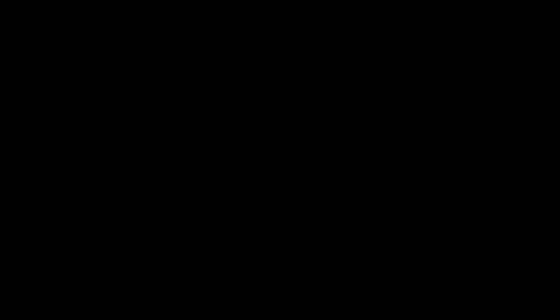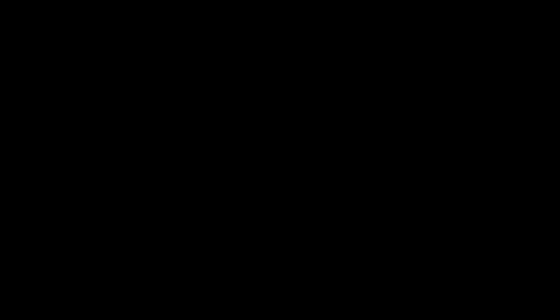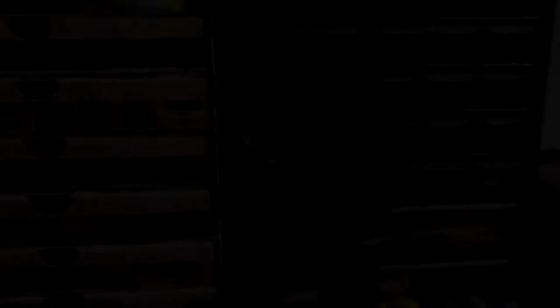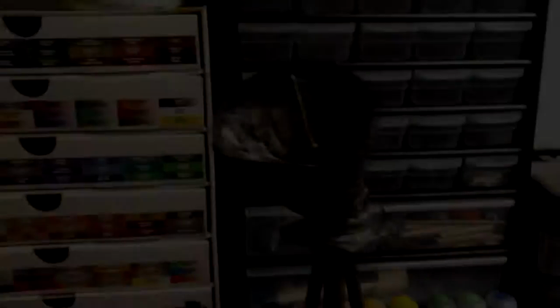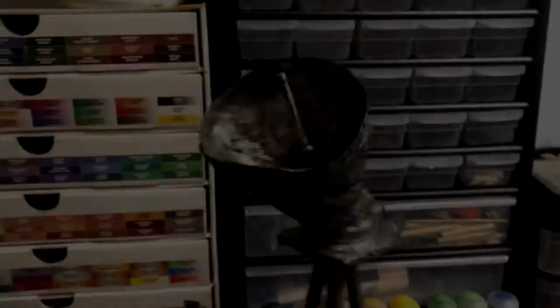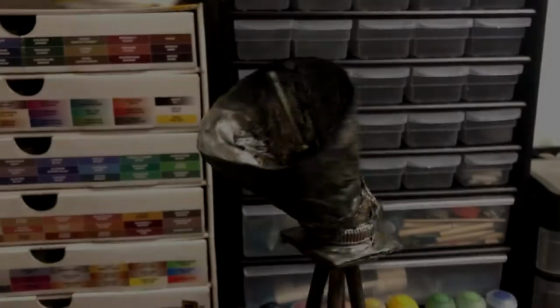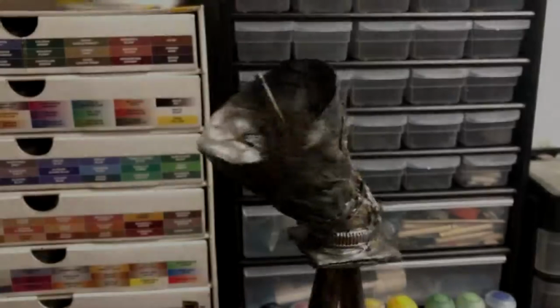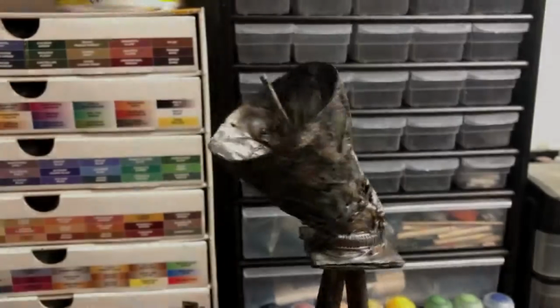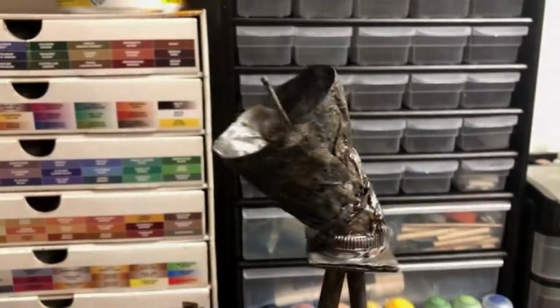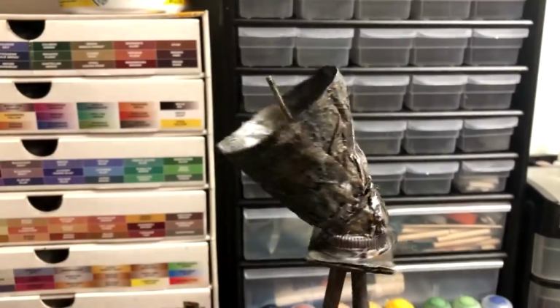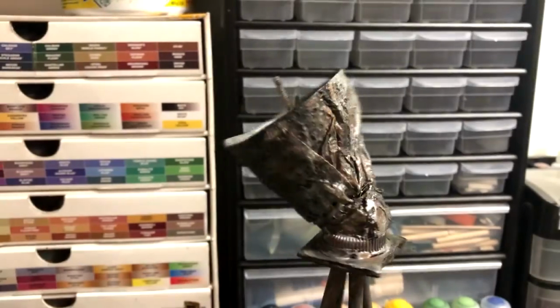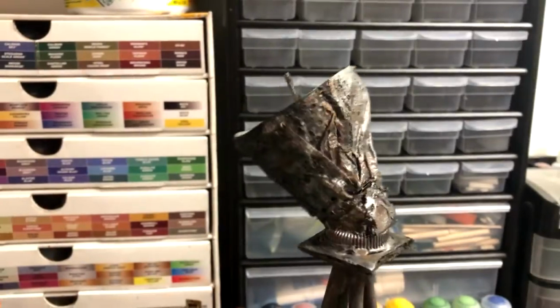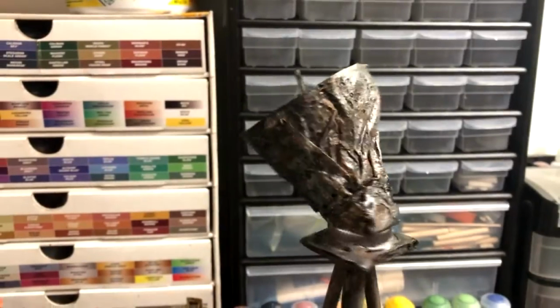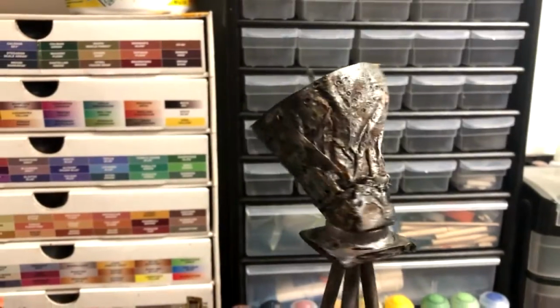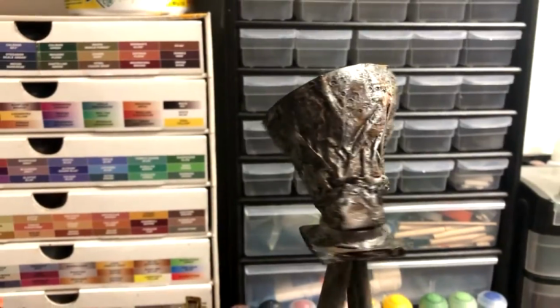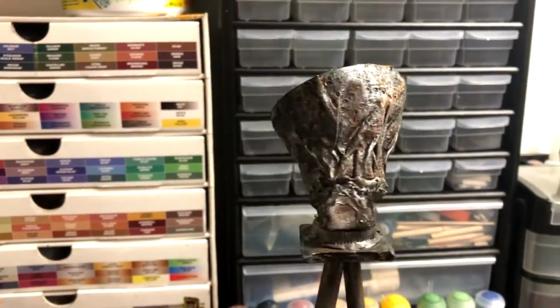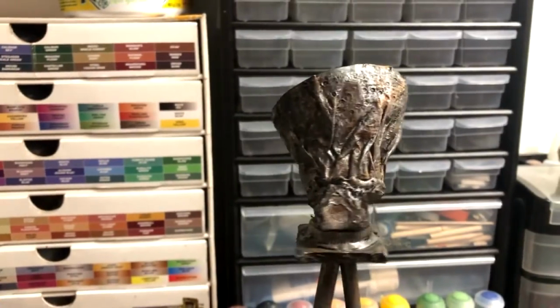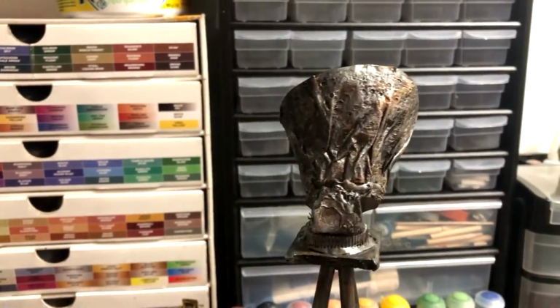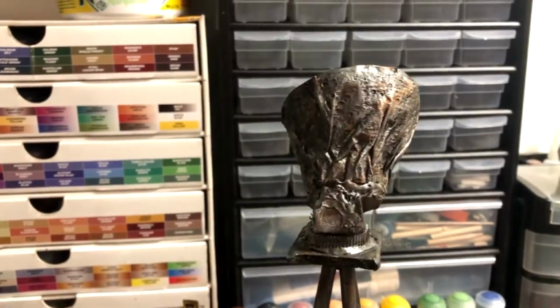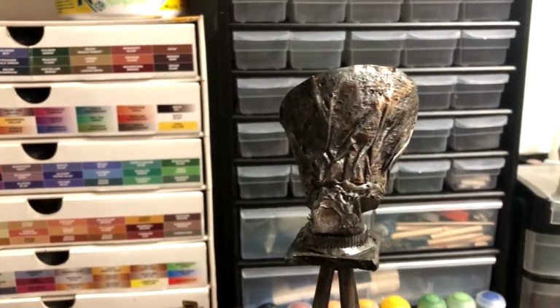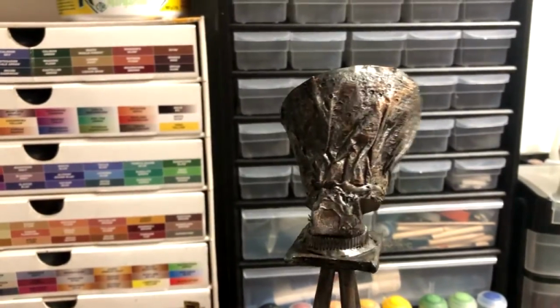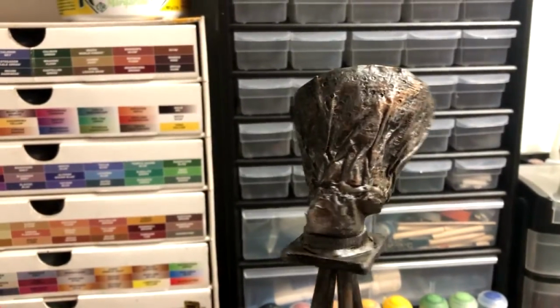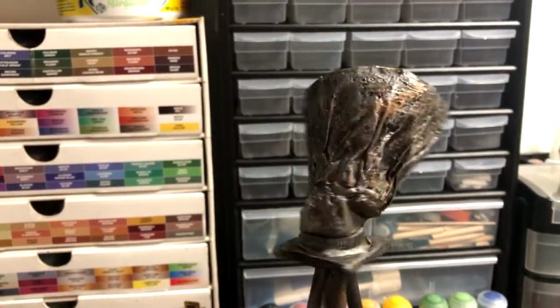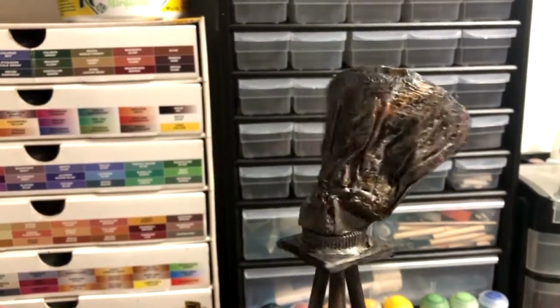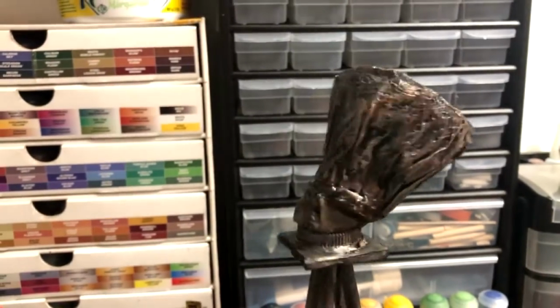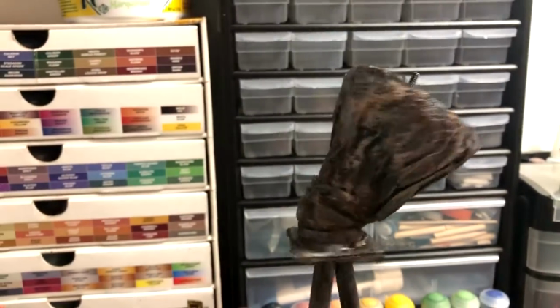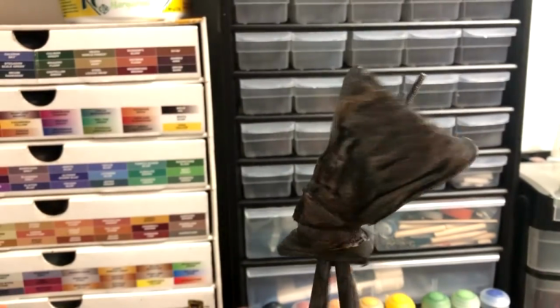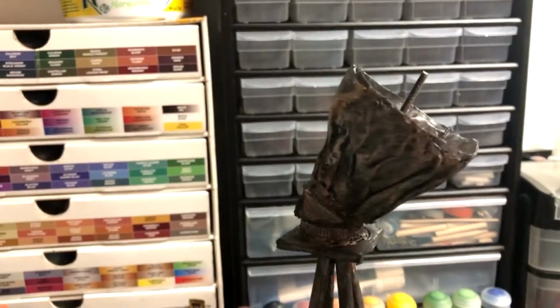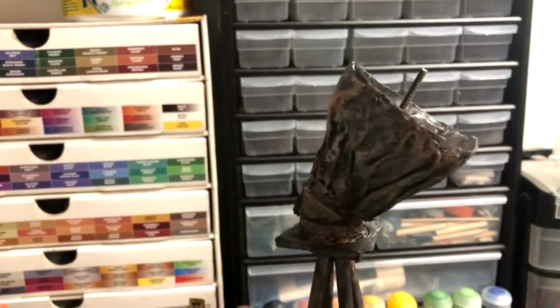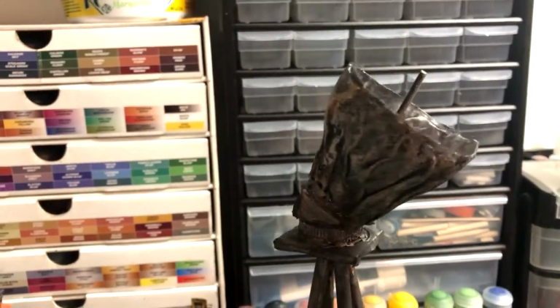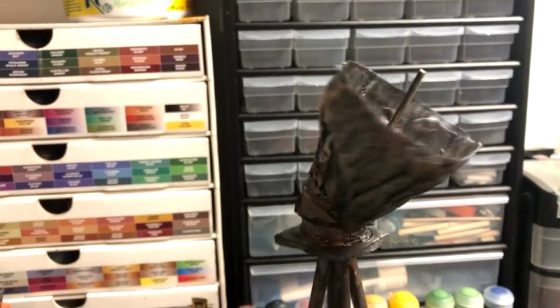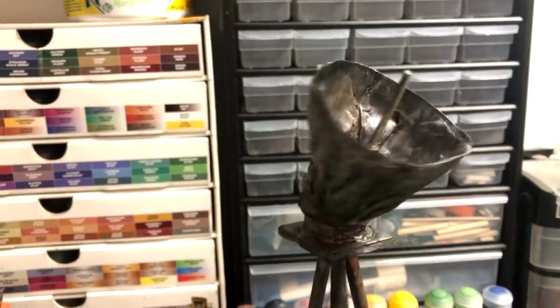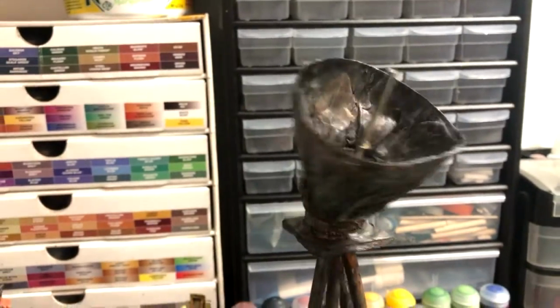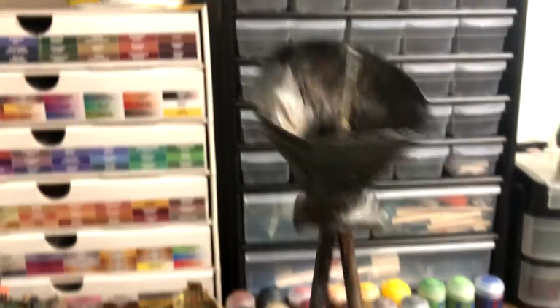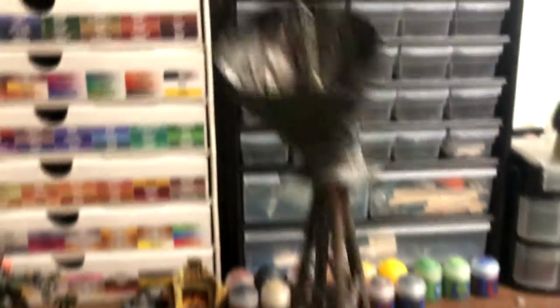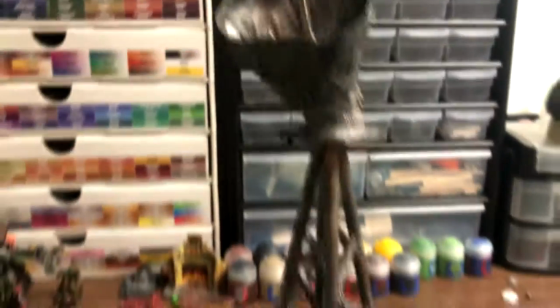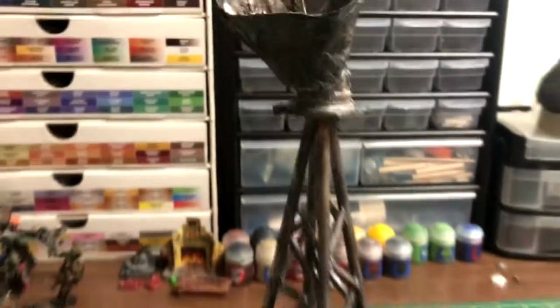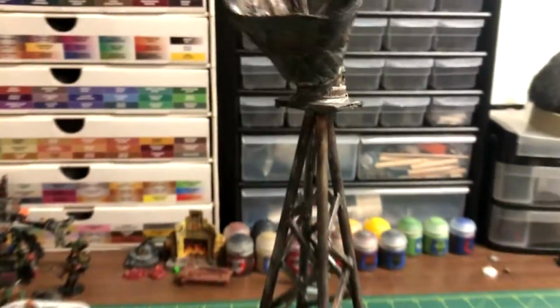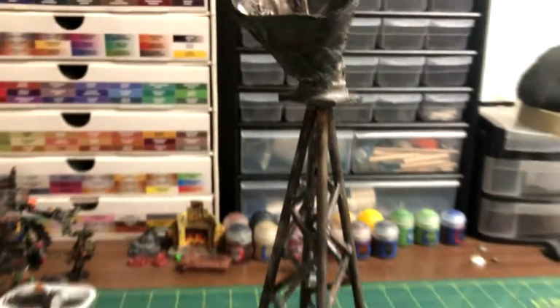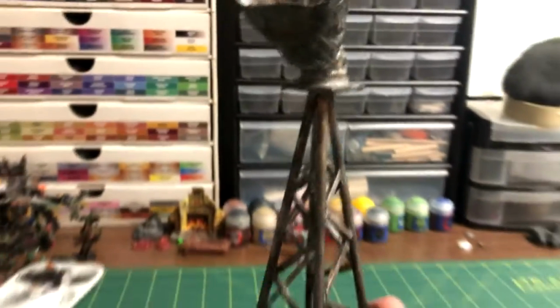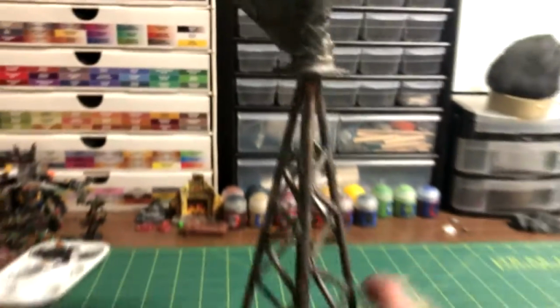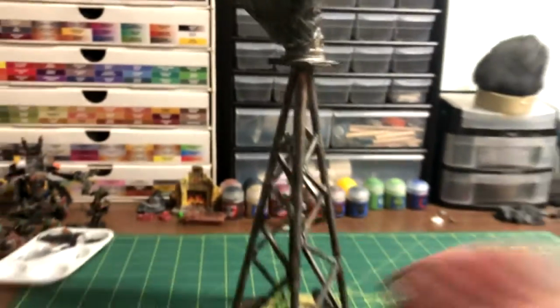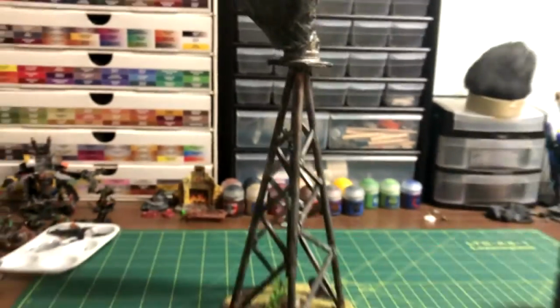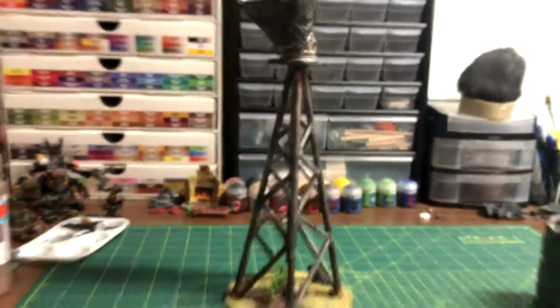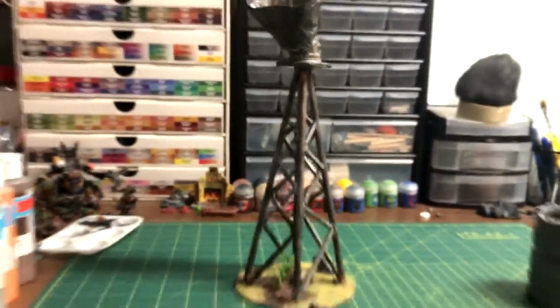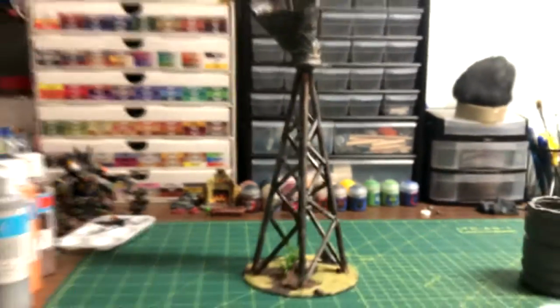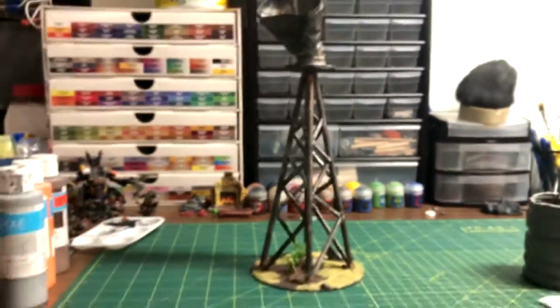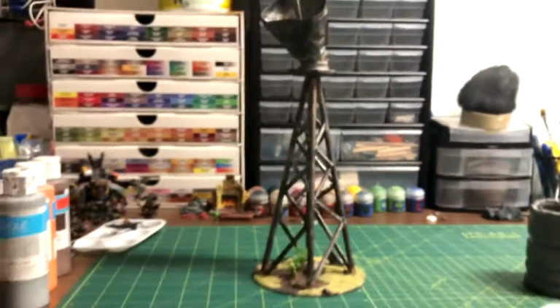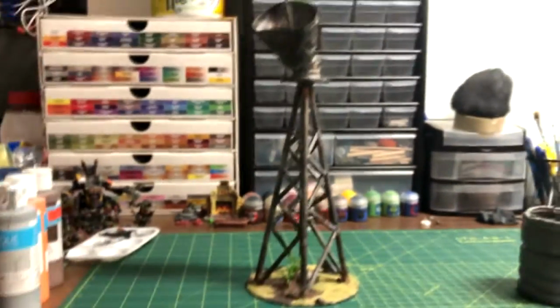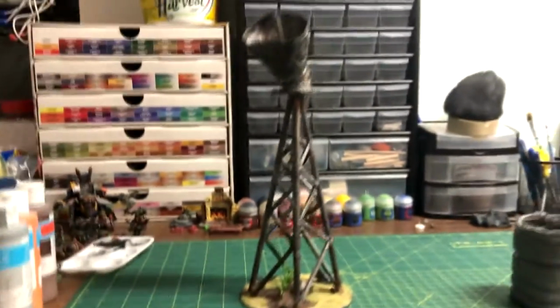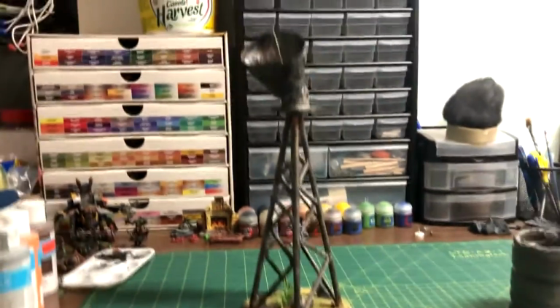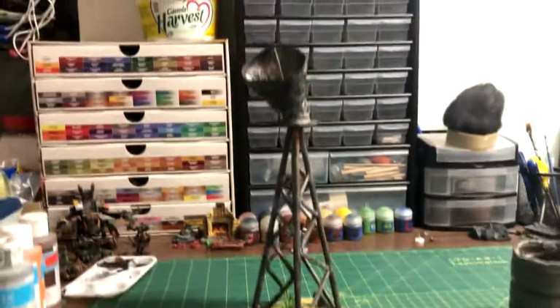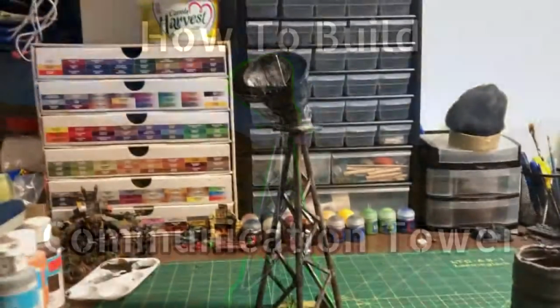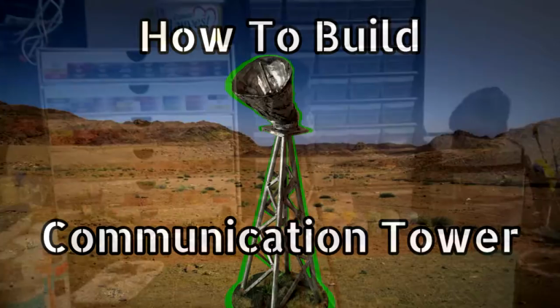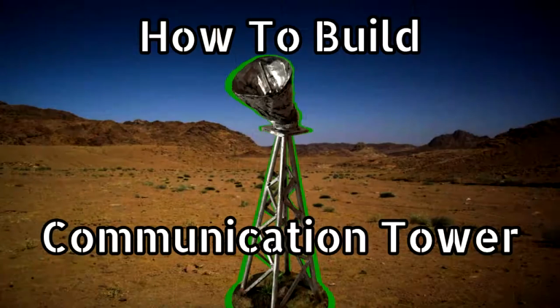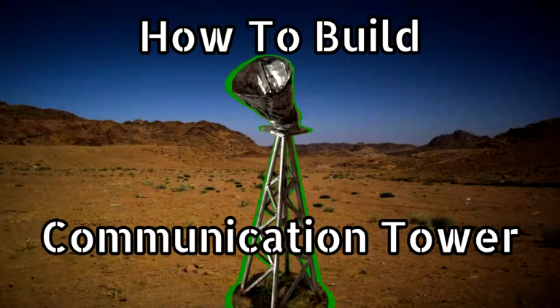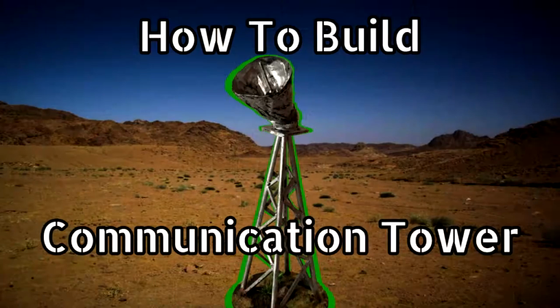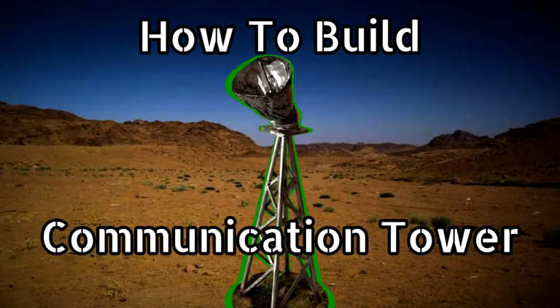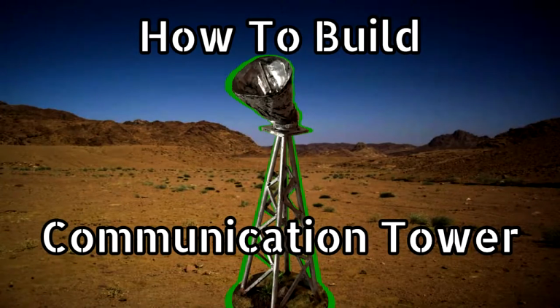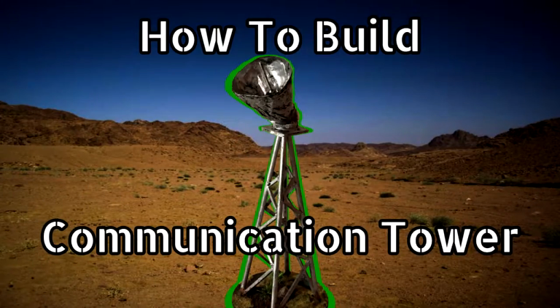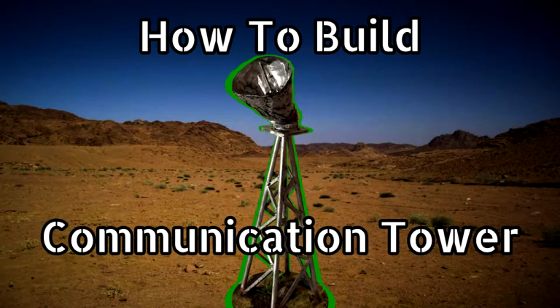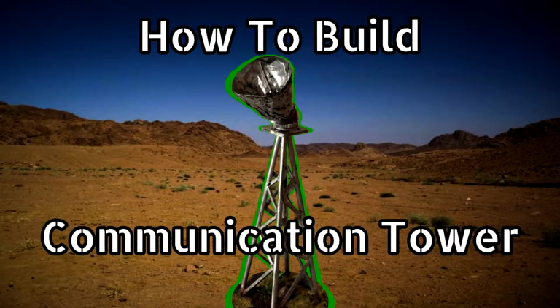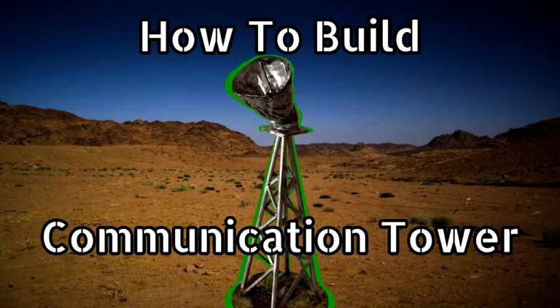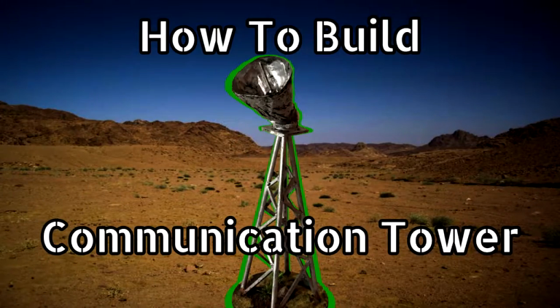In this video, I will be showing you how to paint and base this Warhammer 40k communication tower terrain that I built previously.